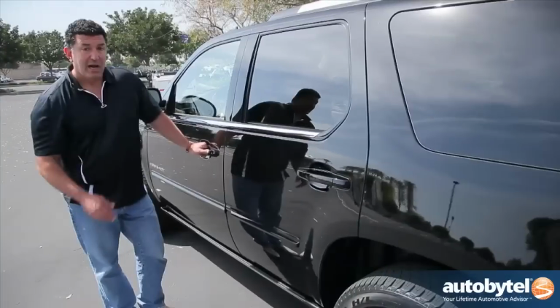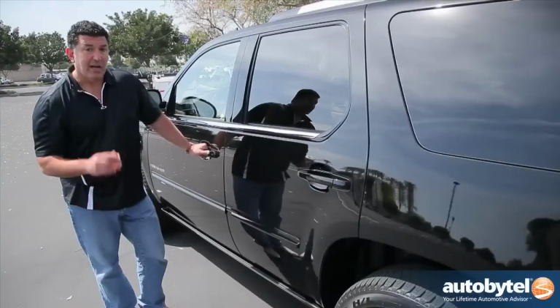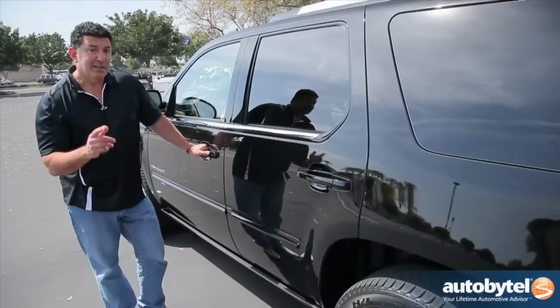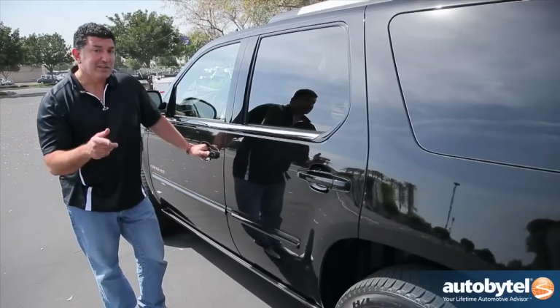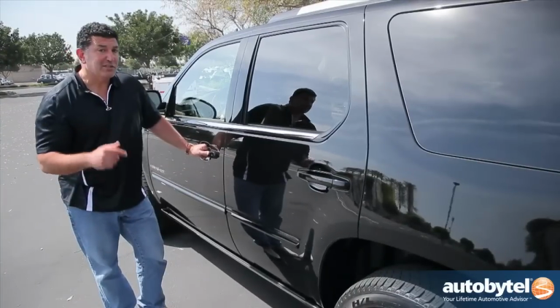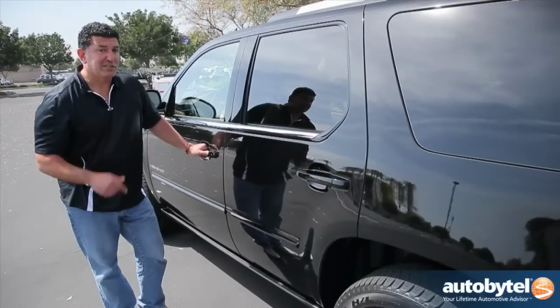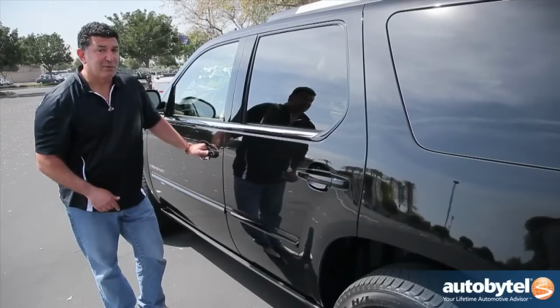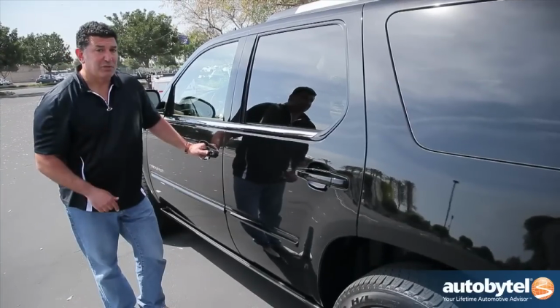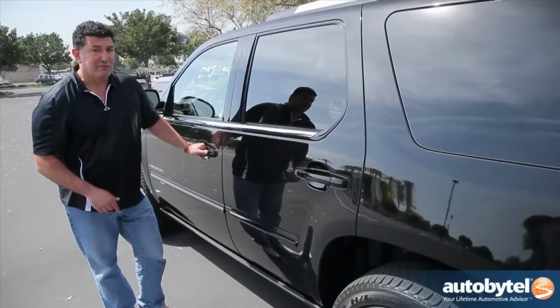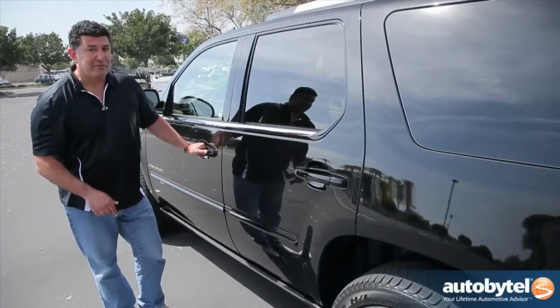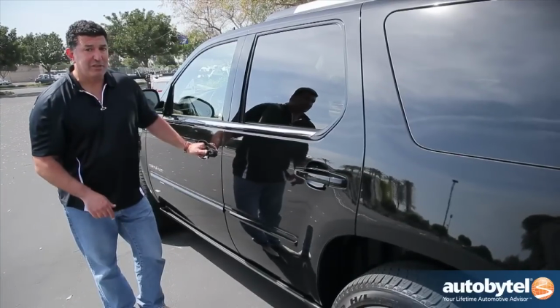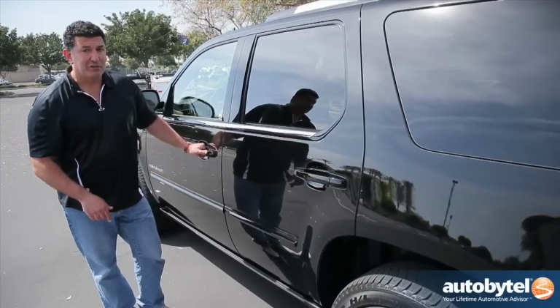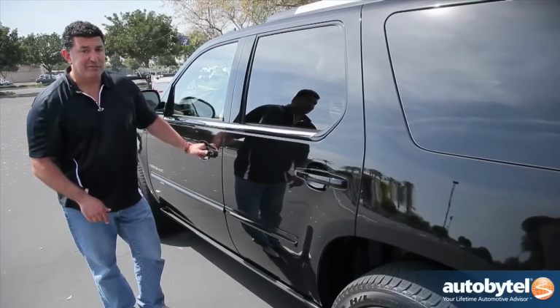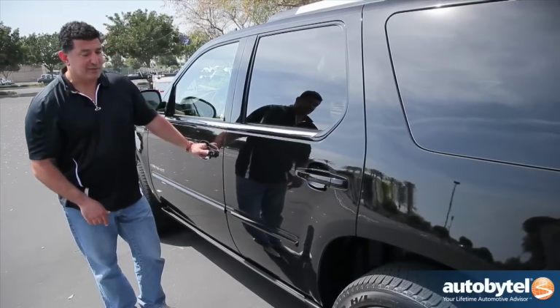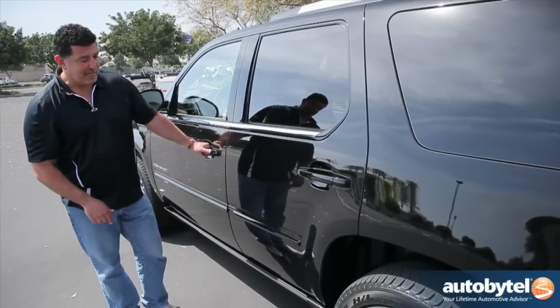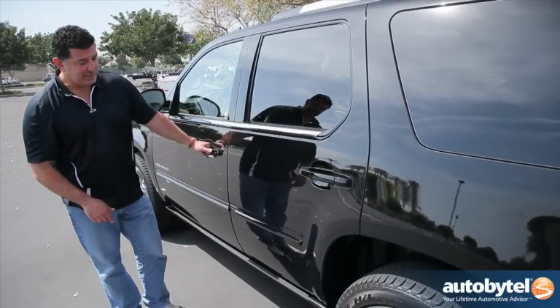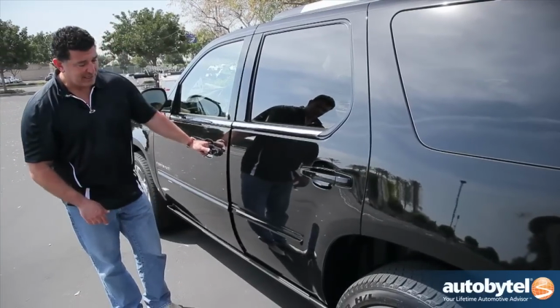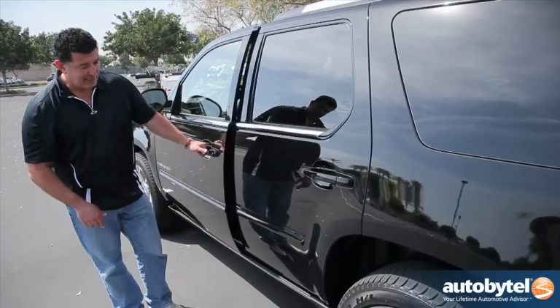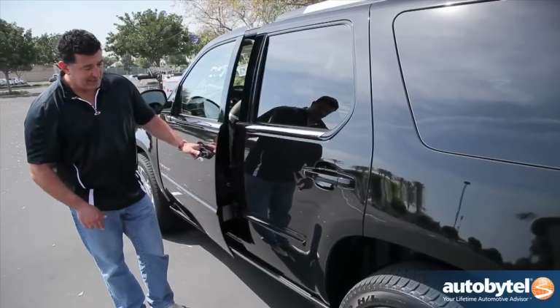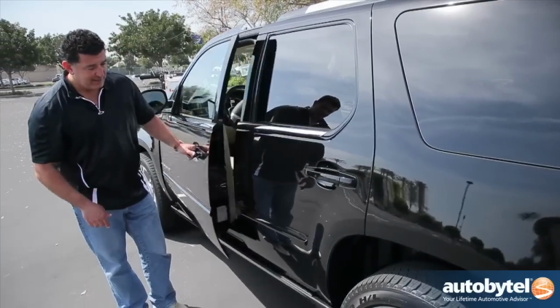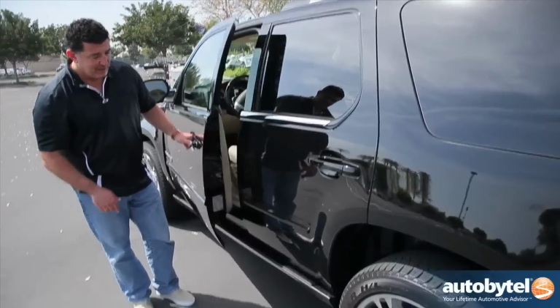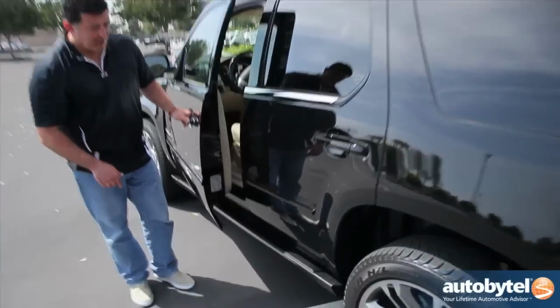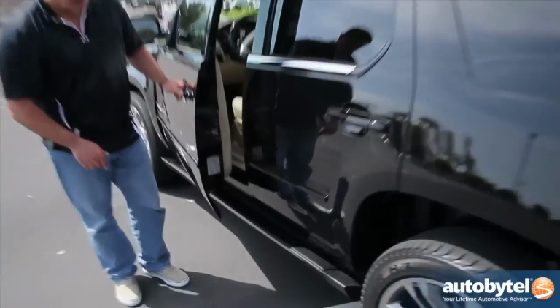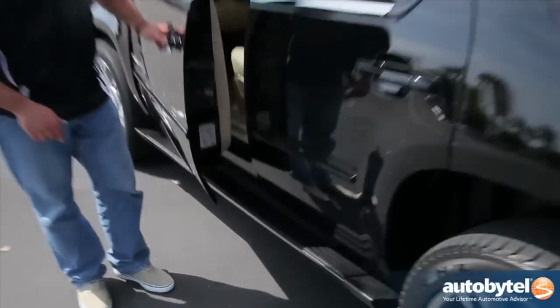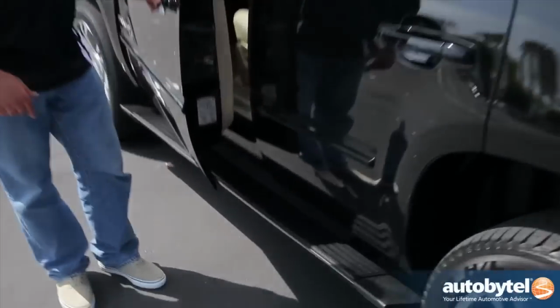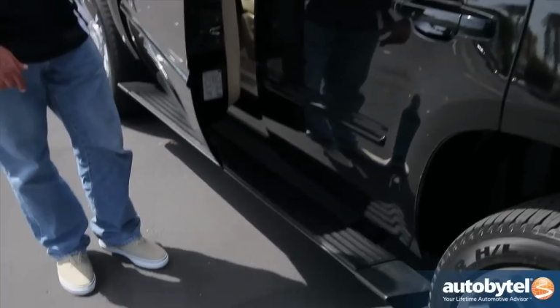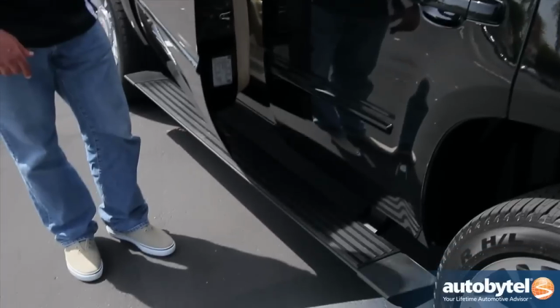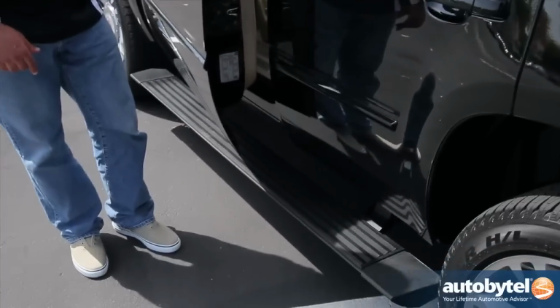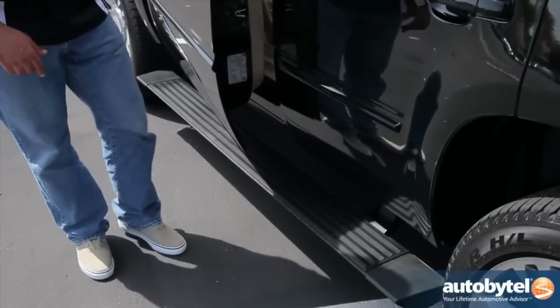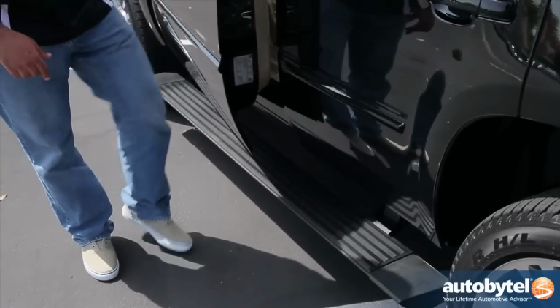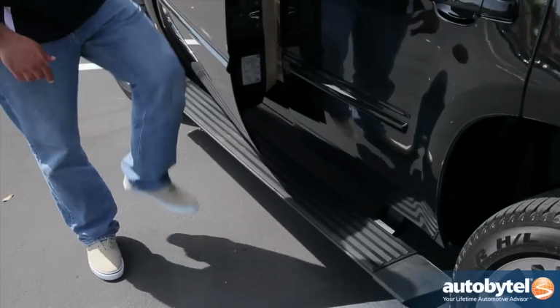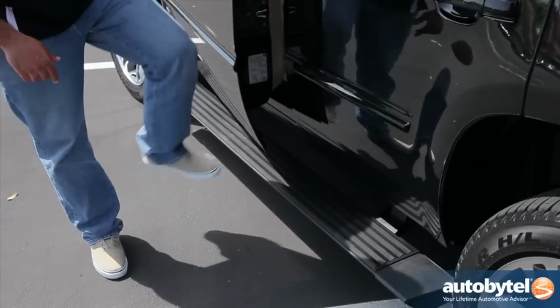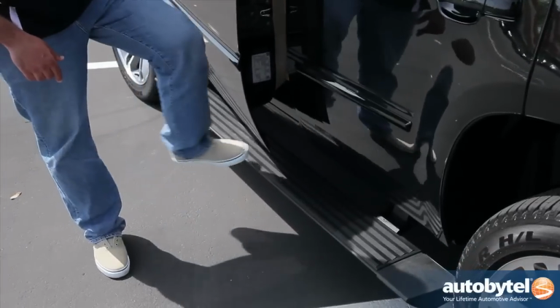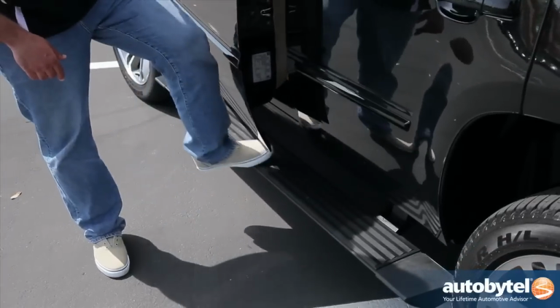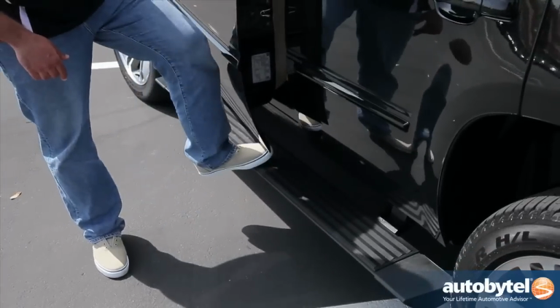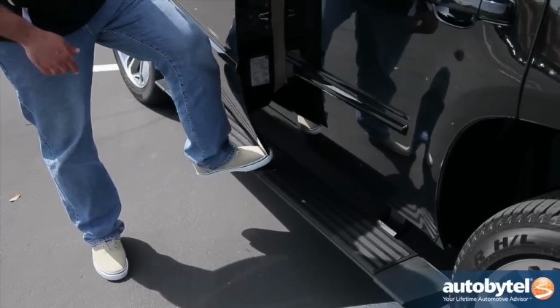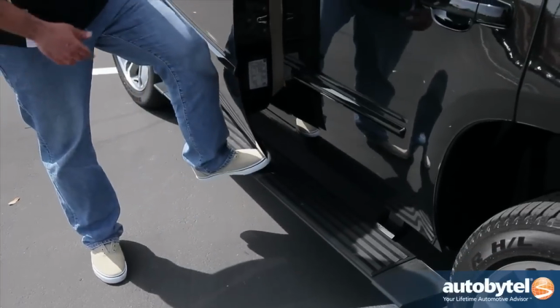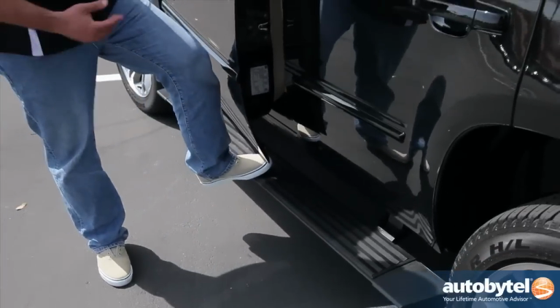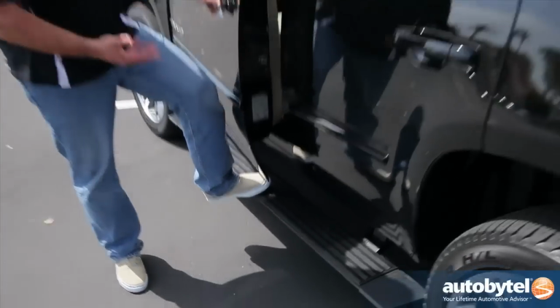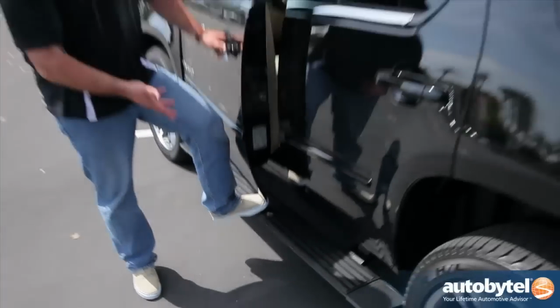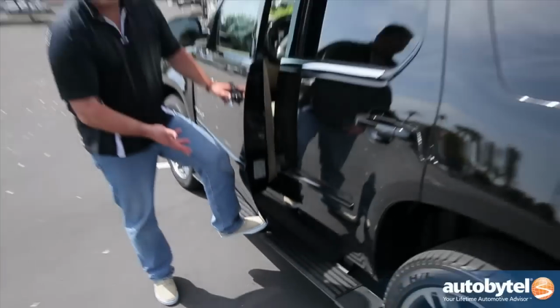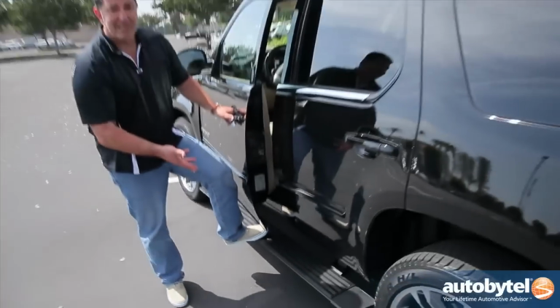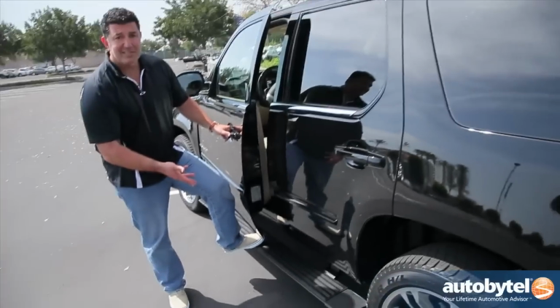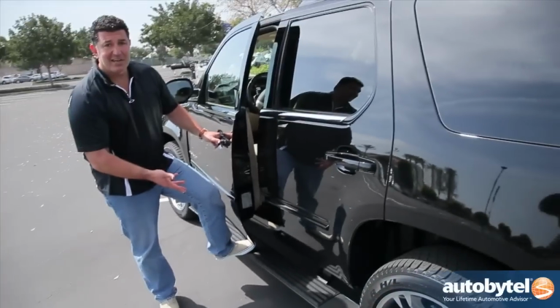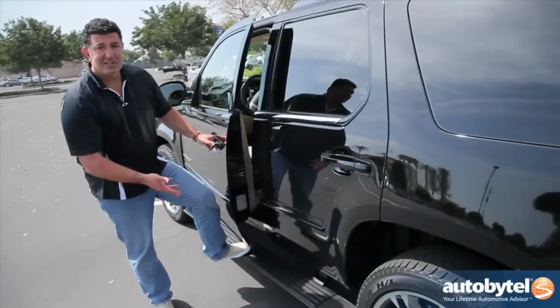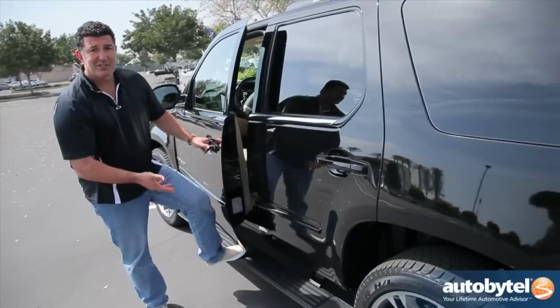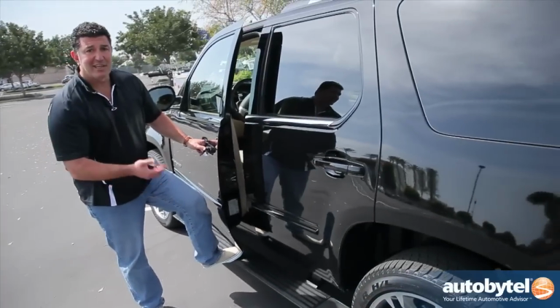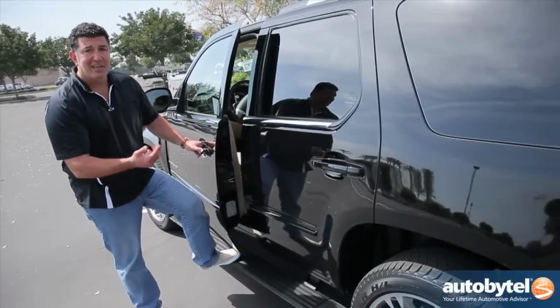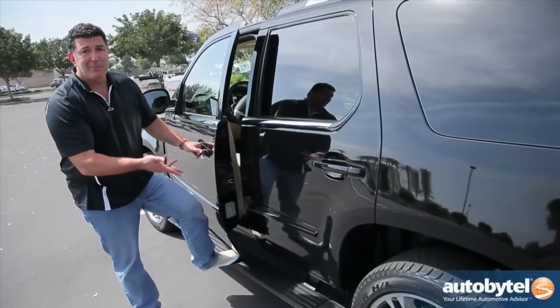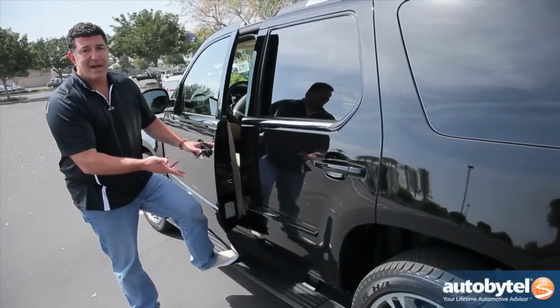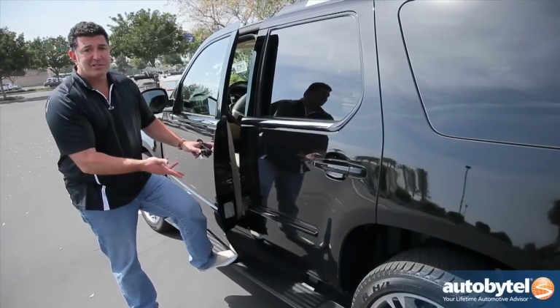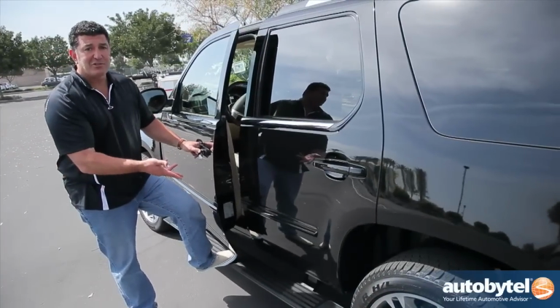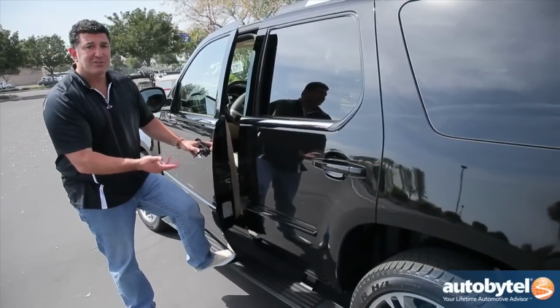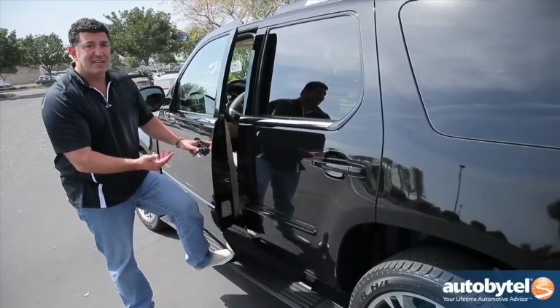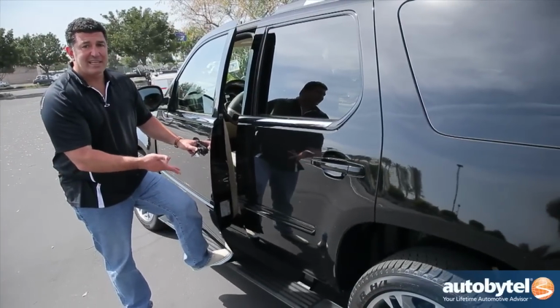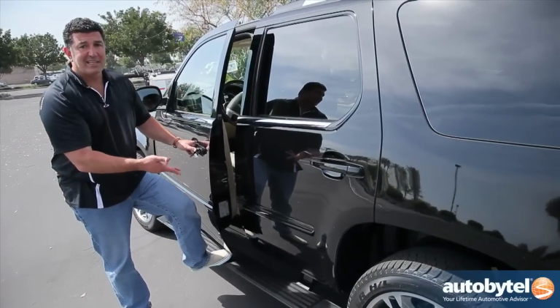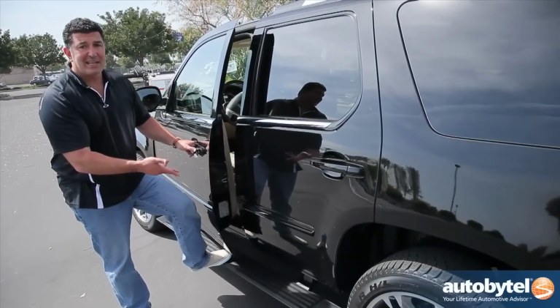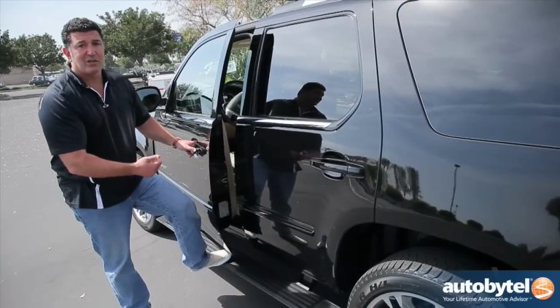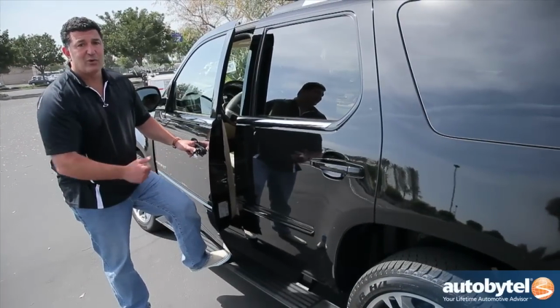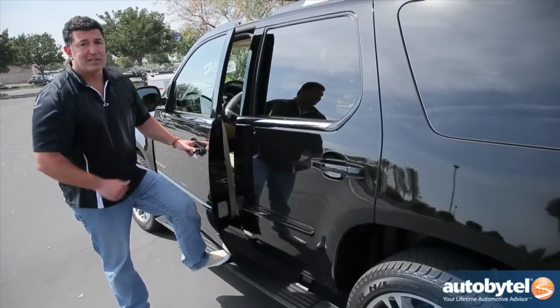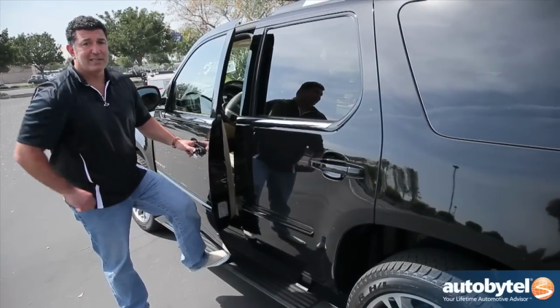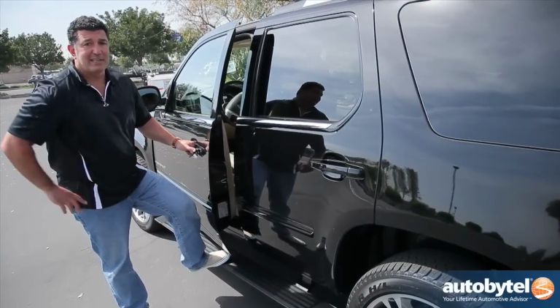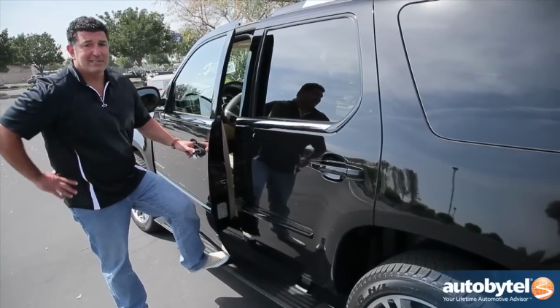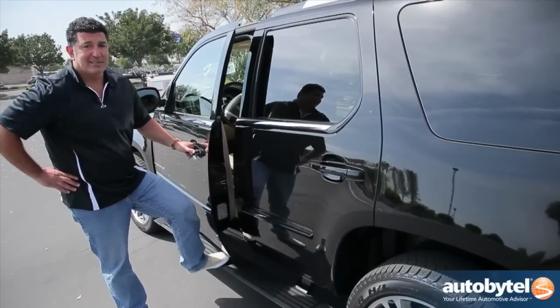Another distinguishing feature for the Escalade are these automated running boards. They're a real nice touch and help passengers get in and out quickly and easily.